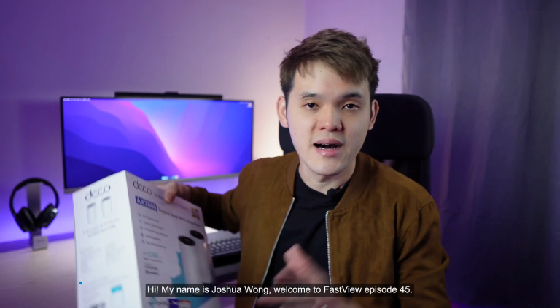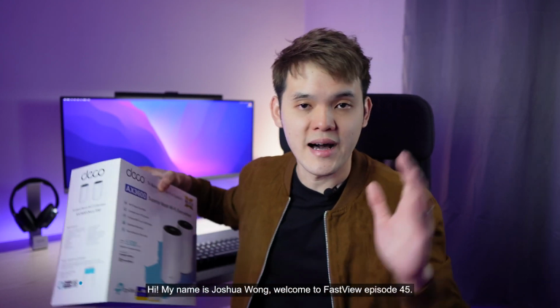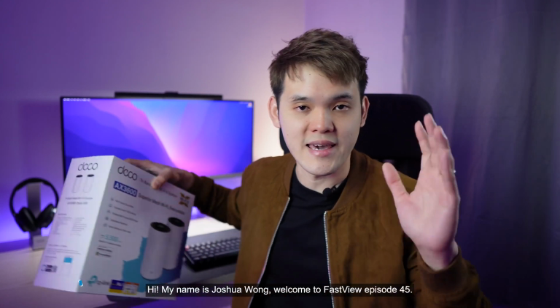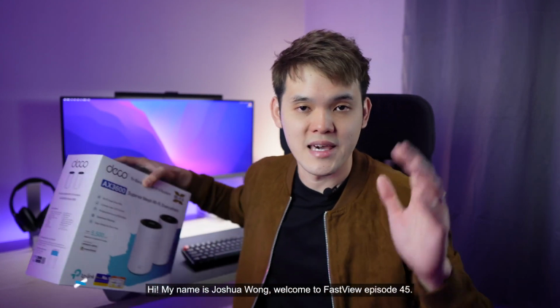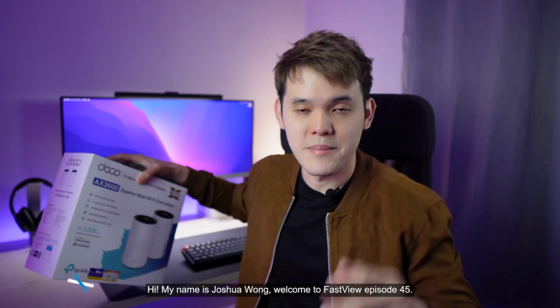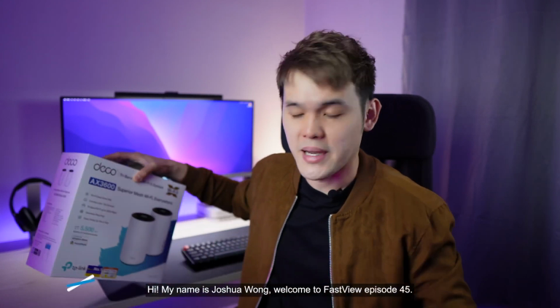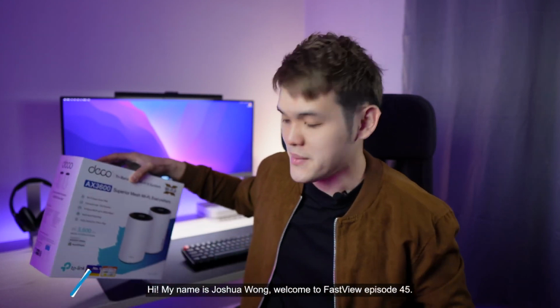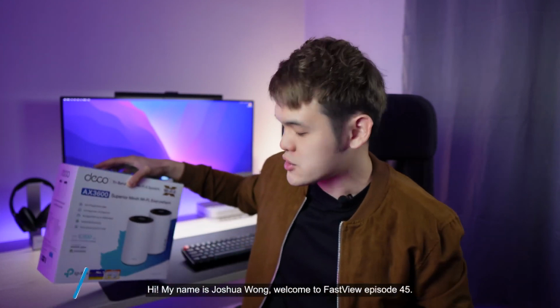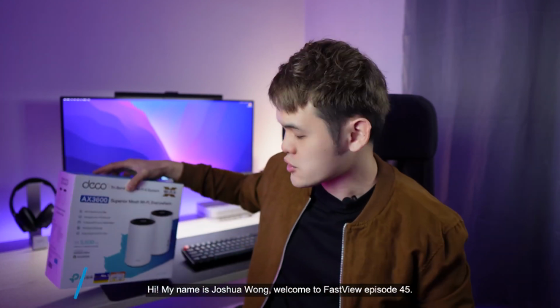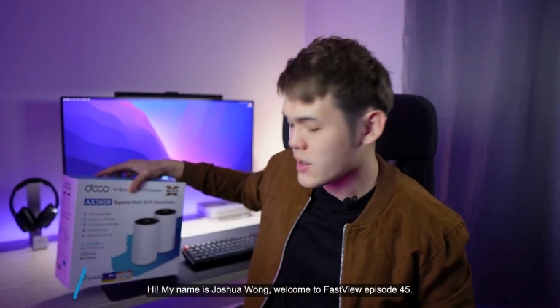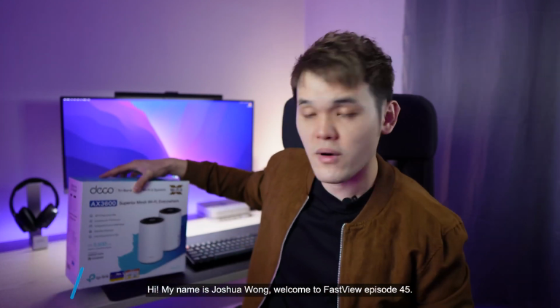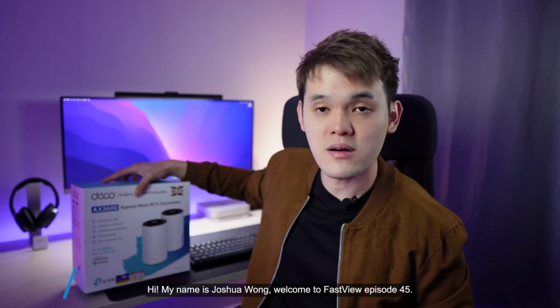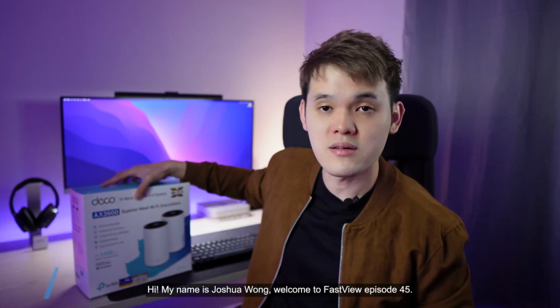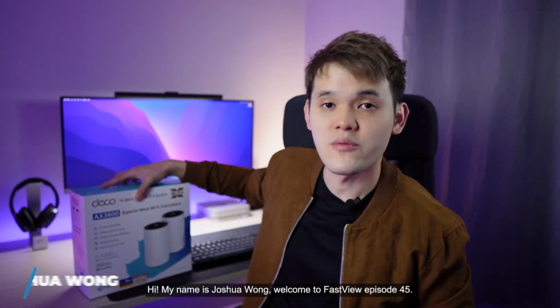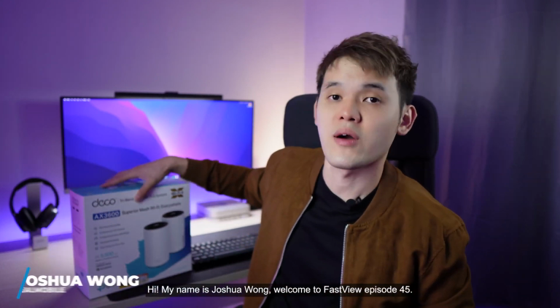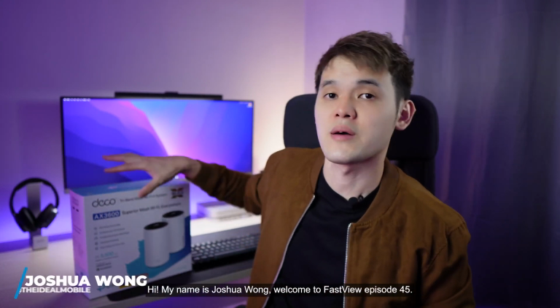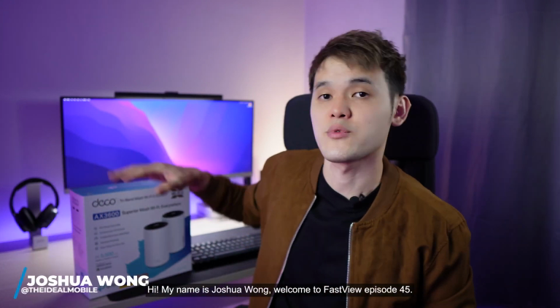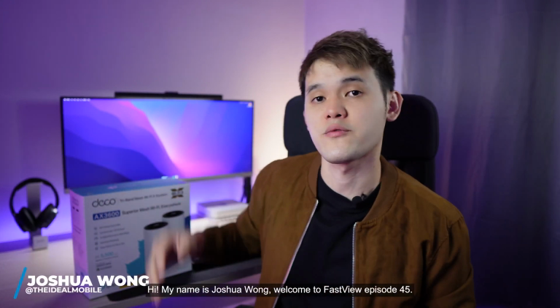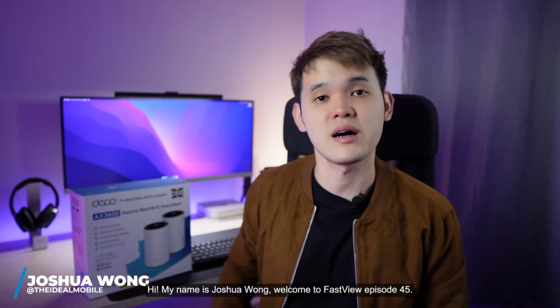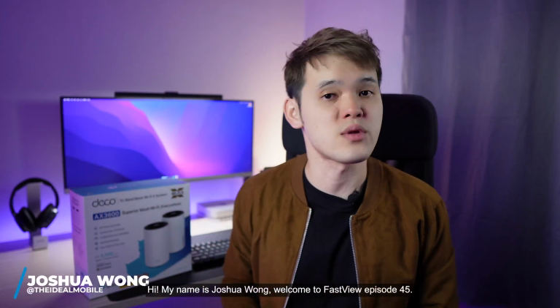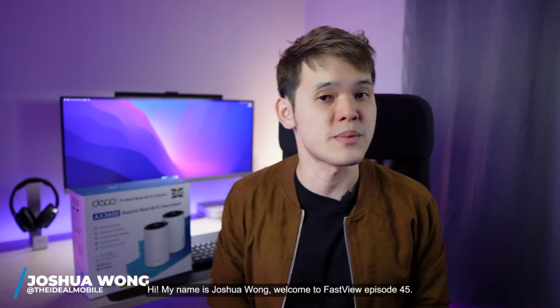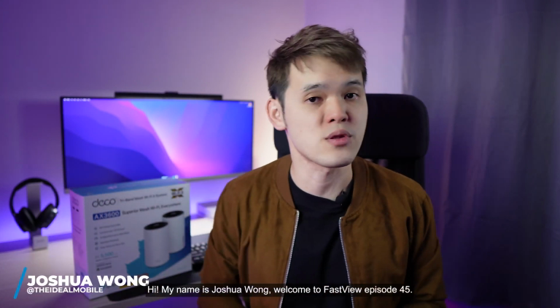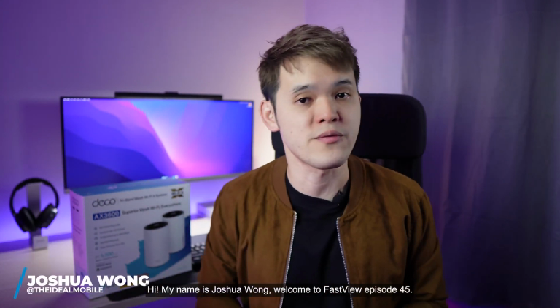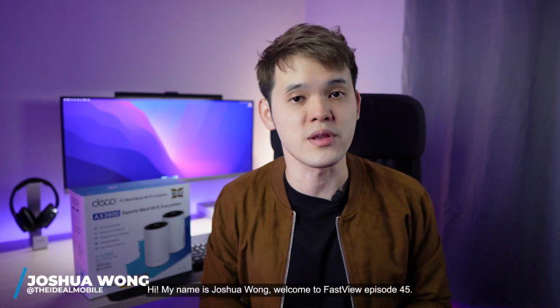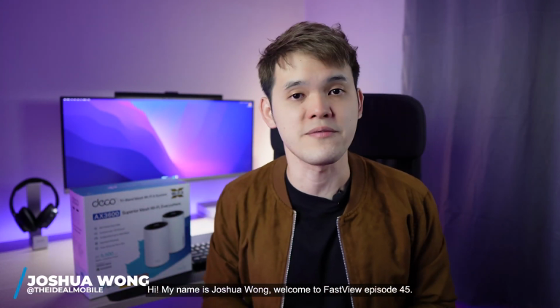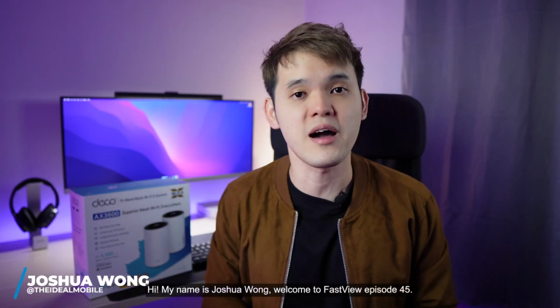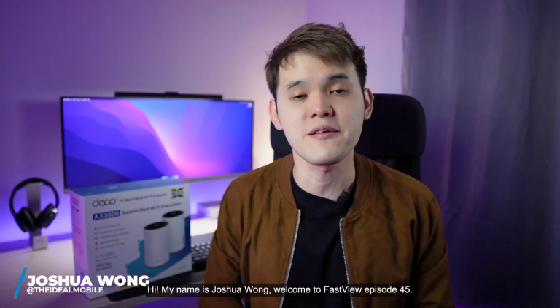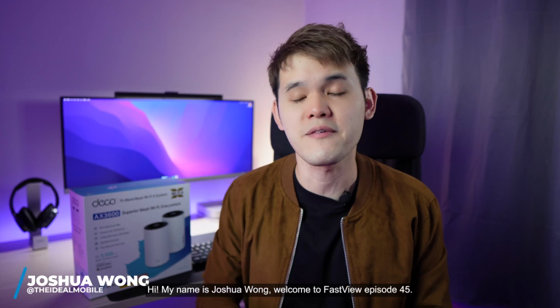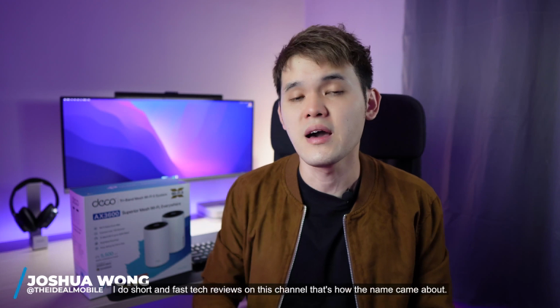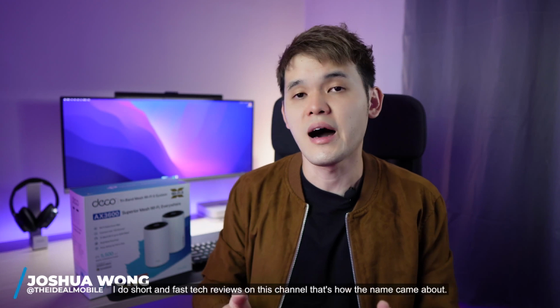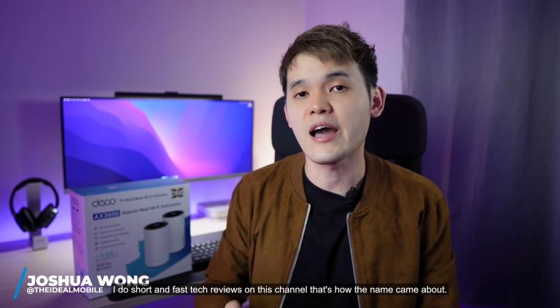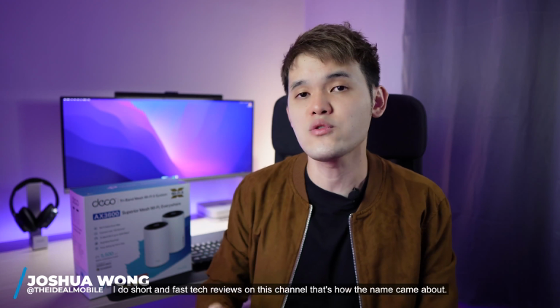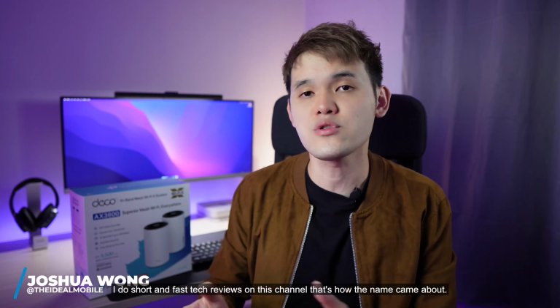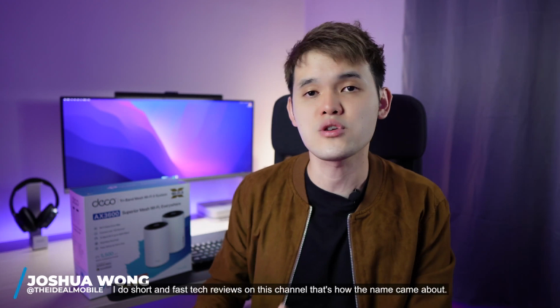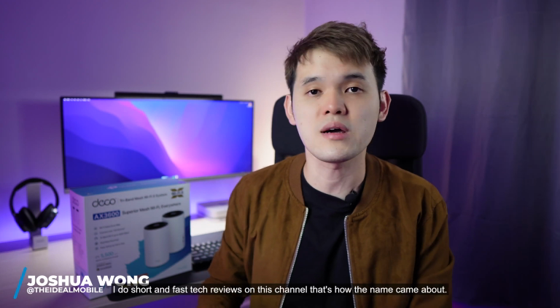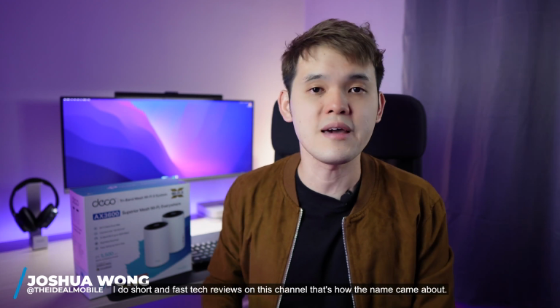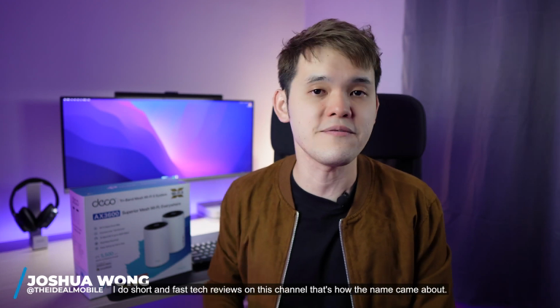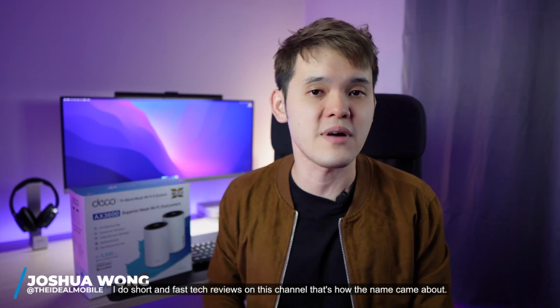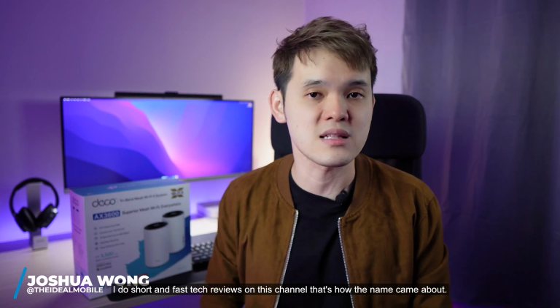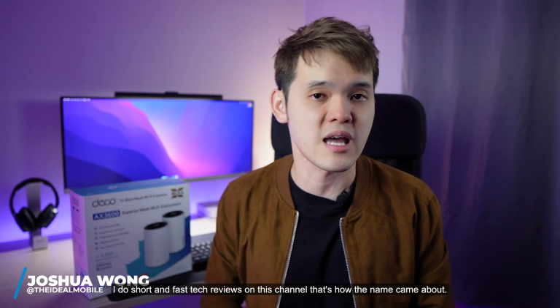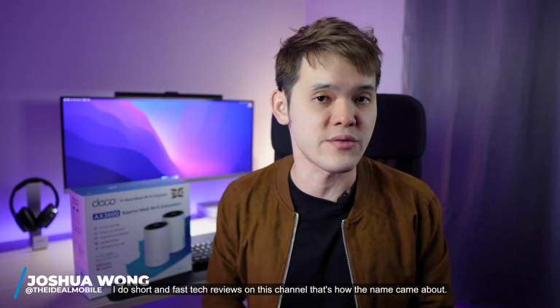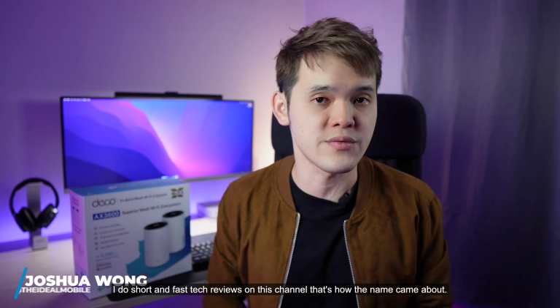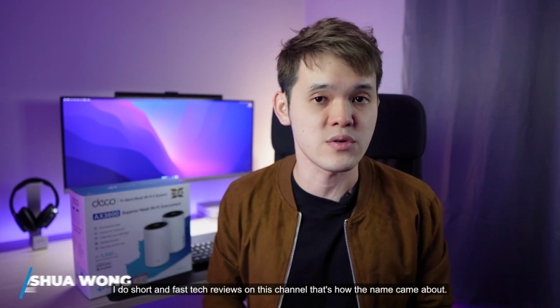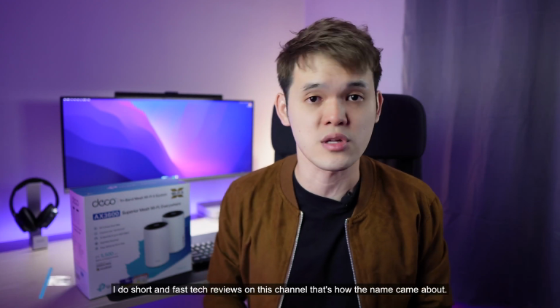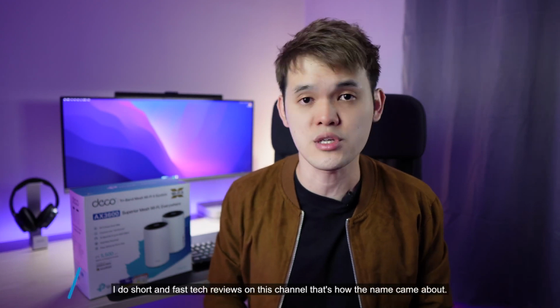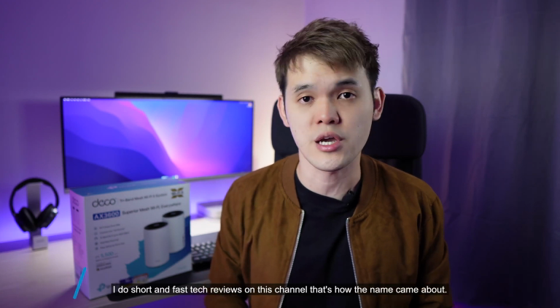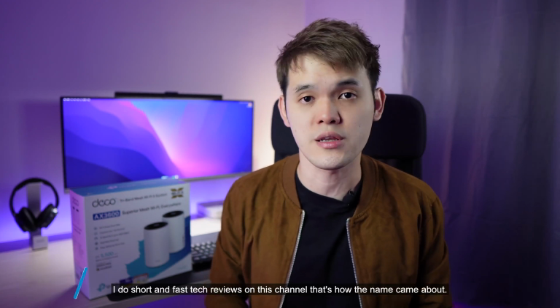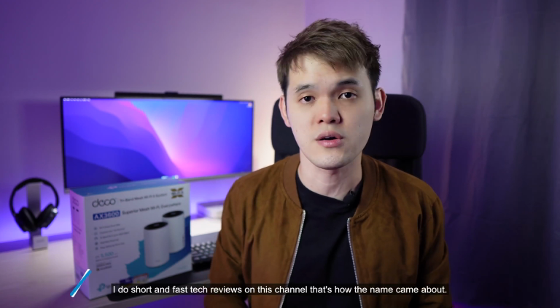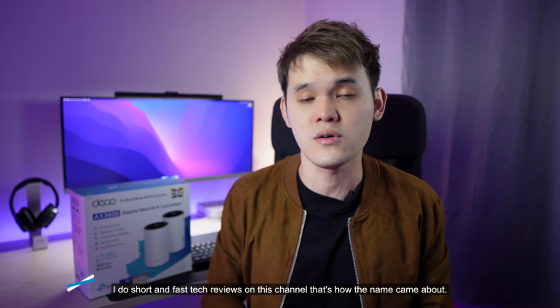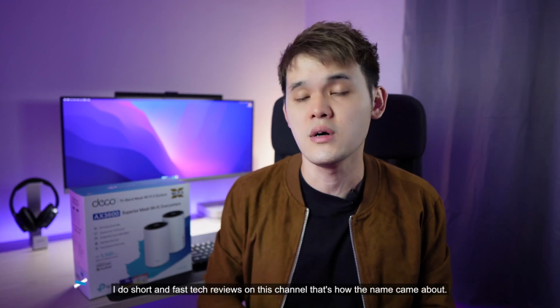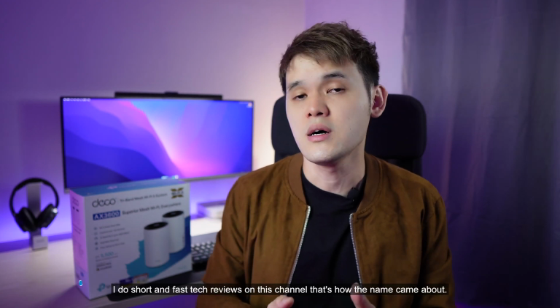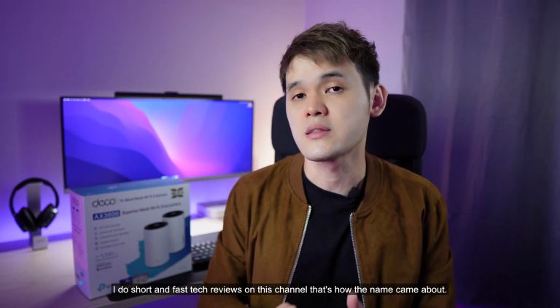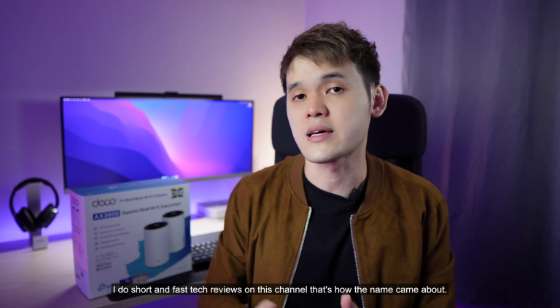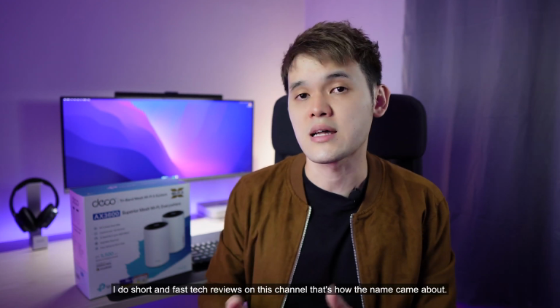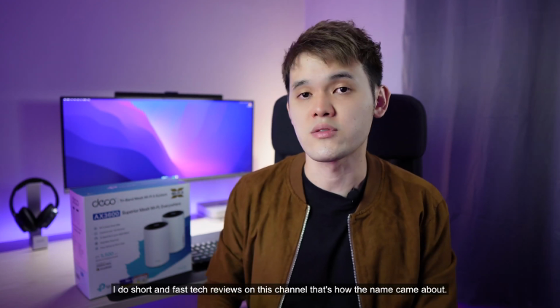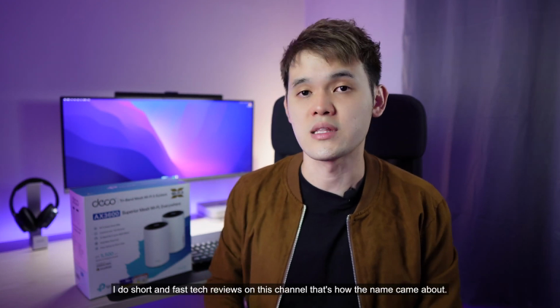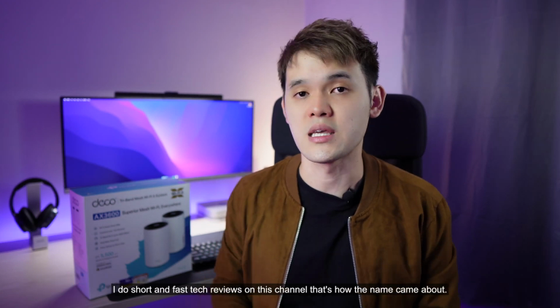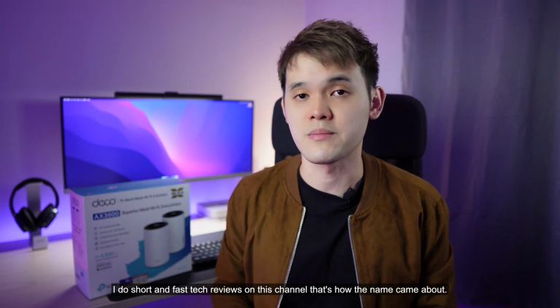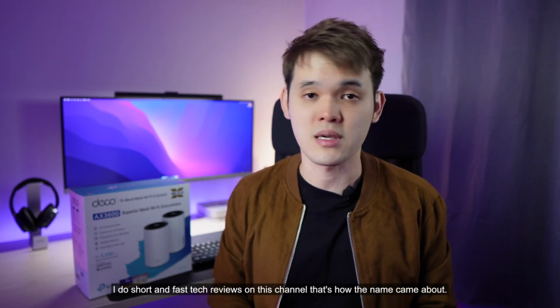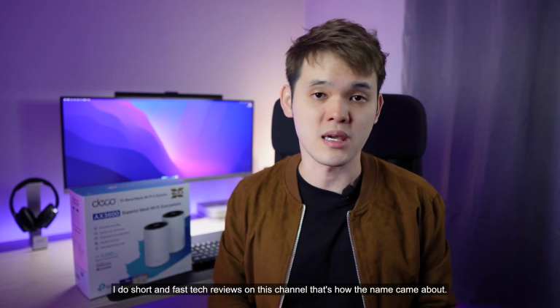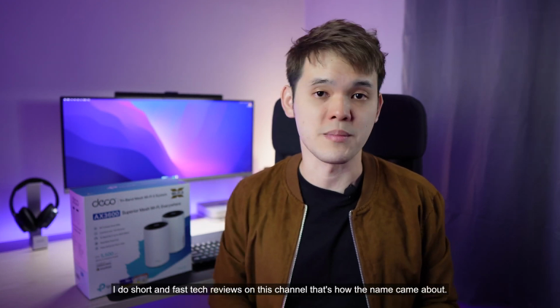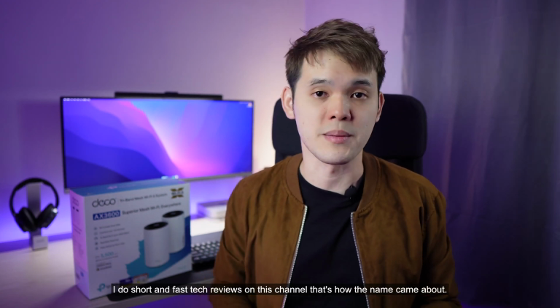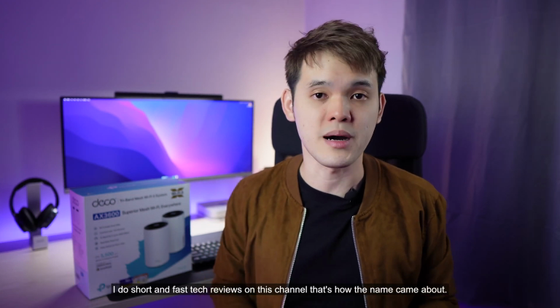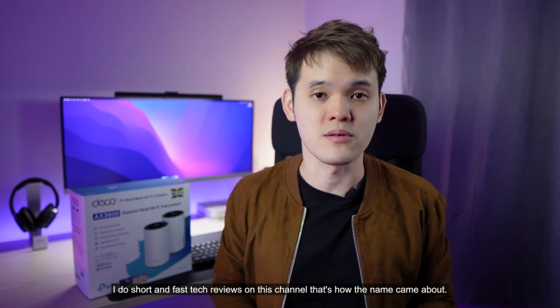Hi, my name is Joshua Wong. Welcome to Fastware Episode 45. I do short and fast tech reviews on this channel — that's how the name came about.